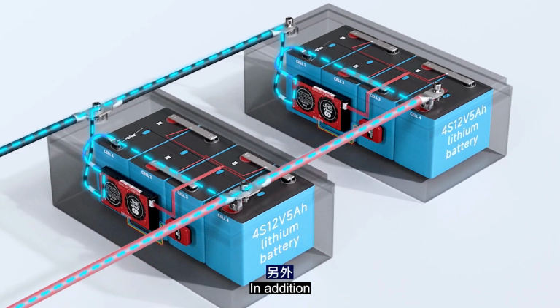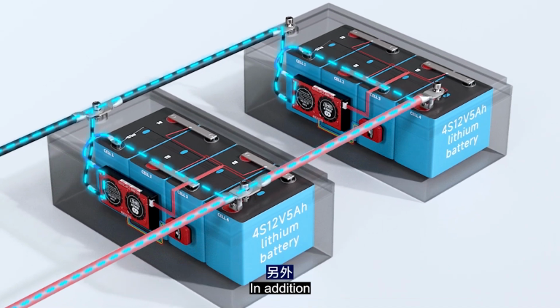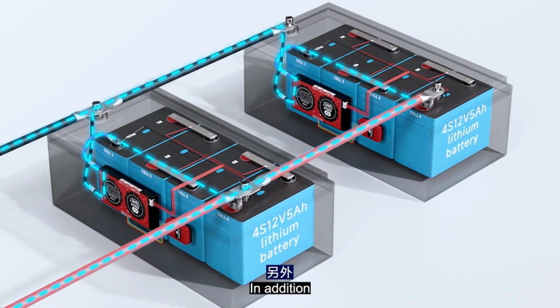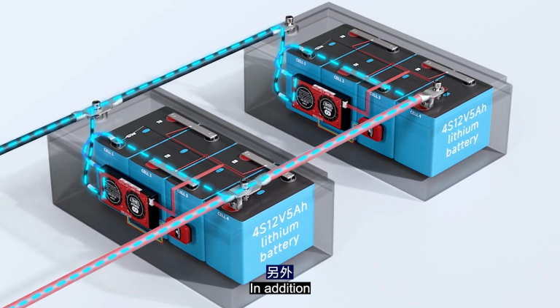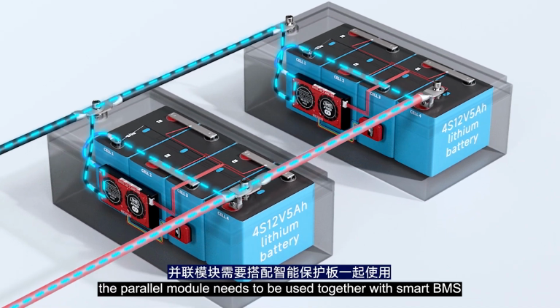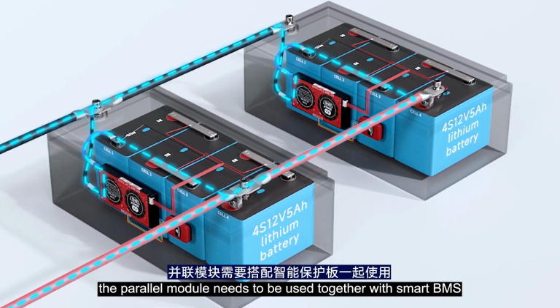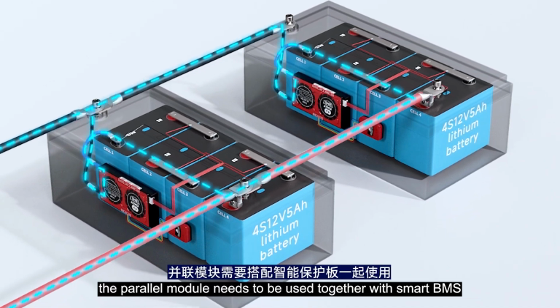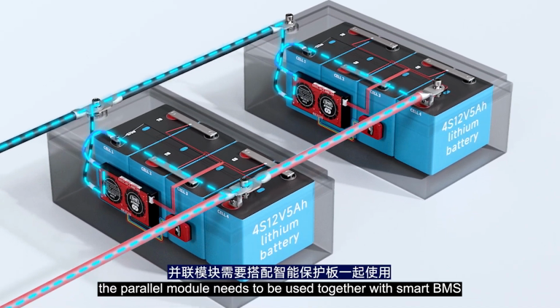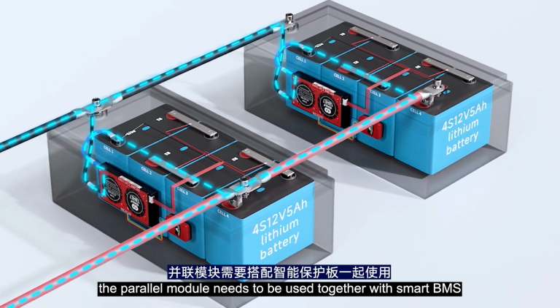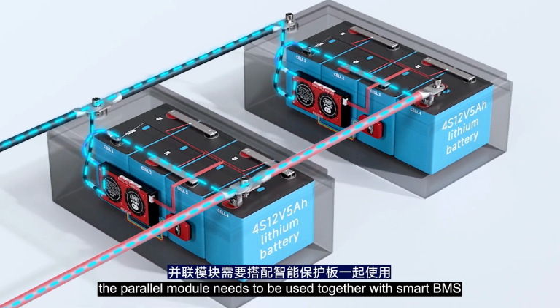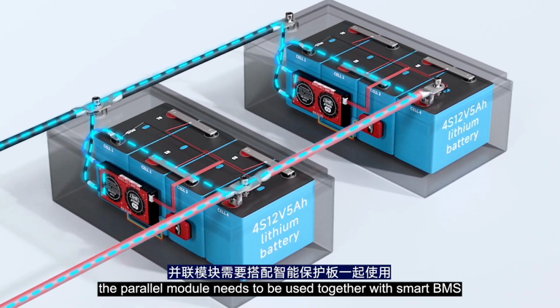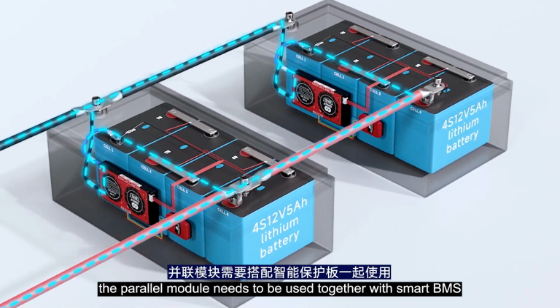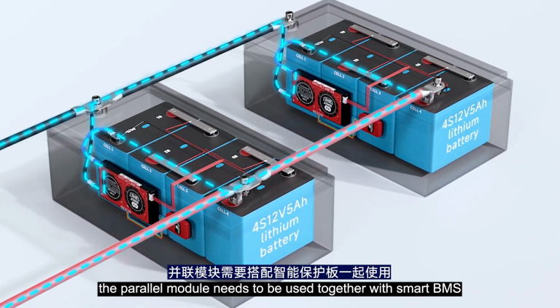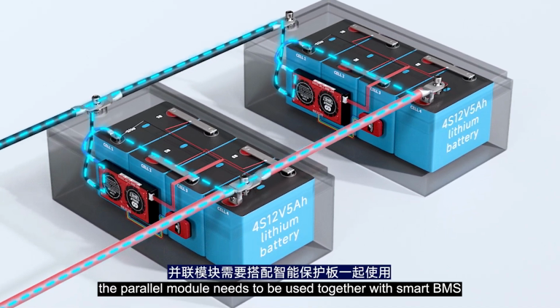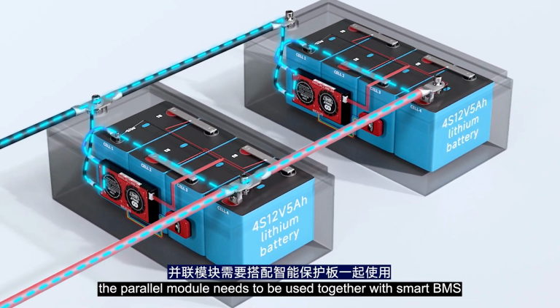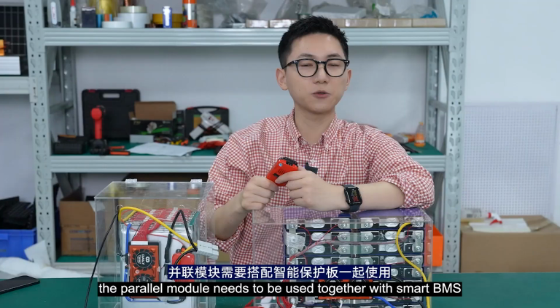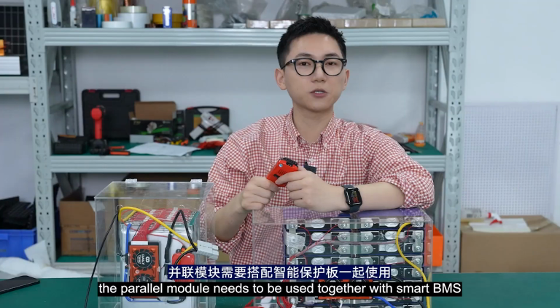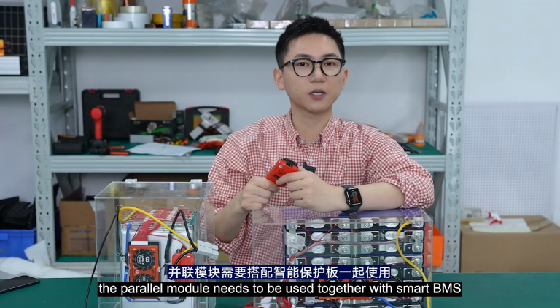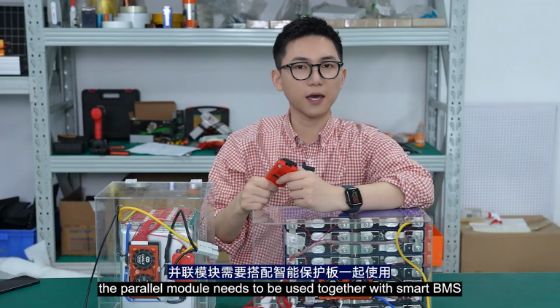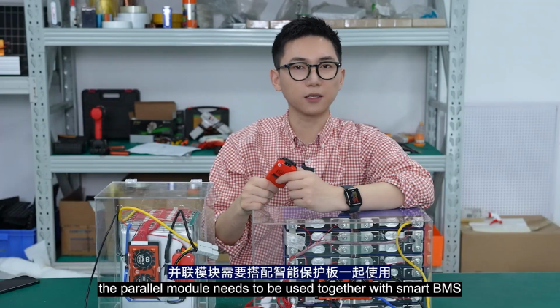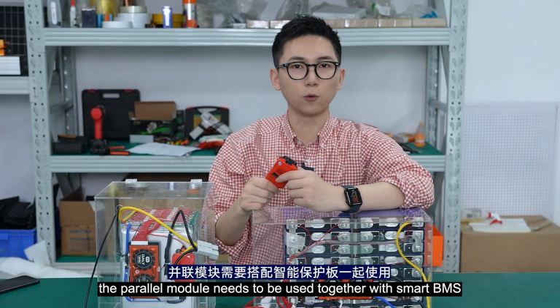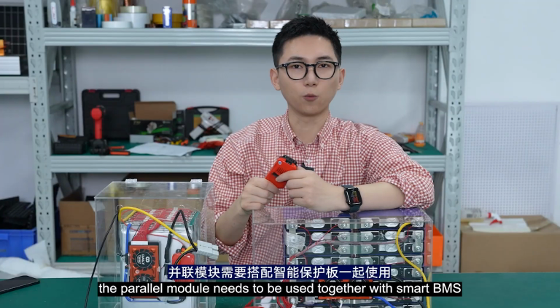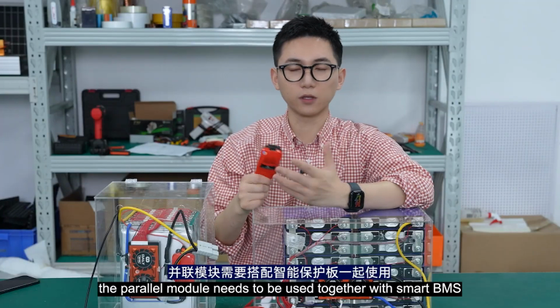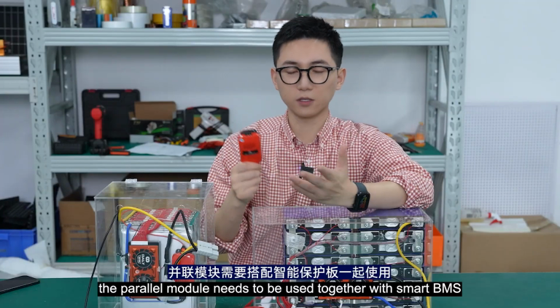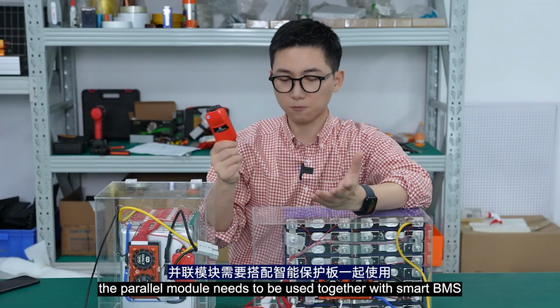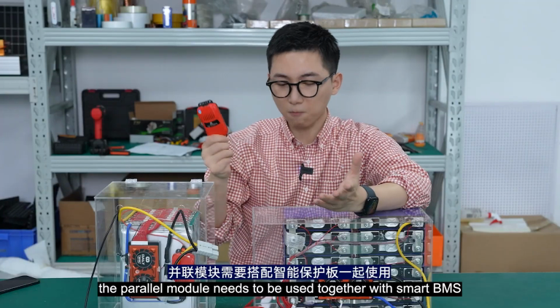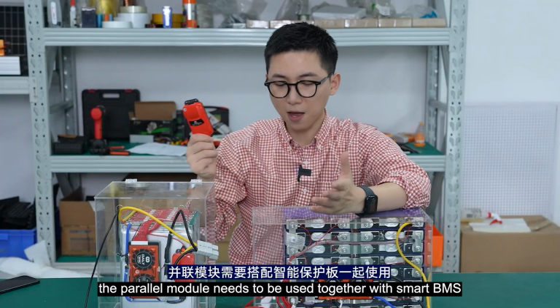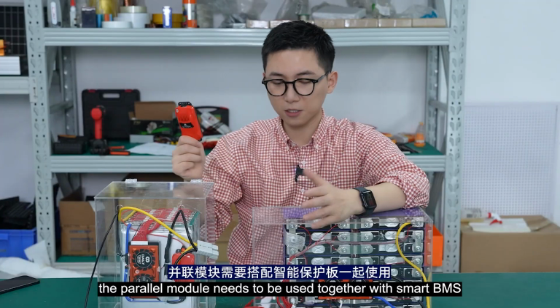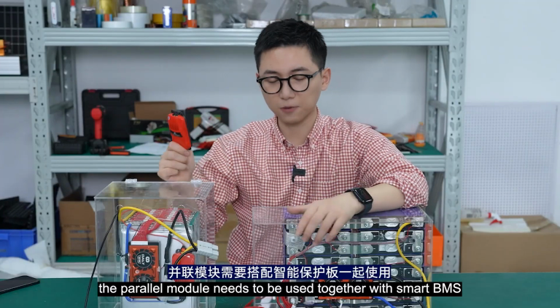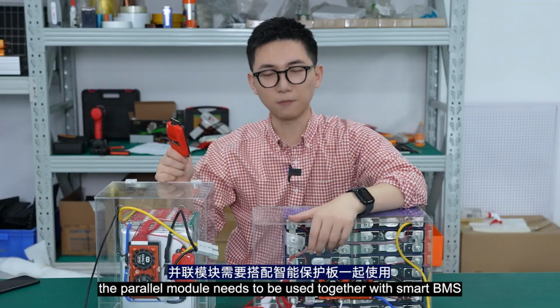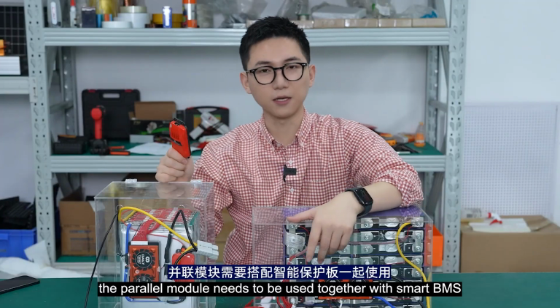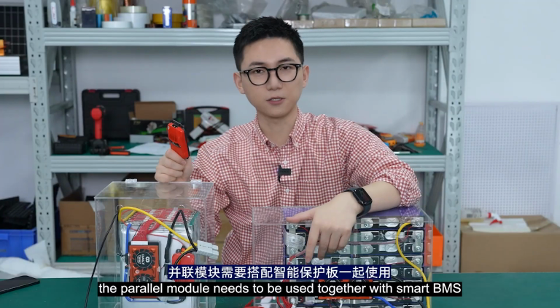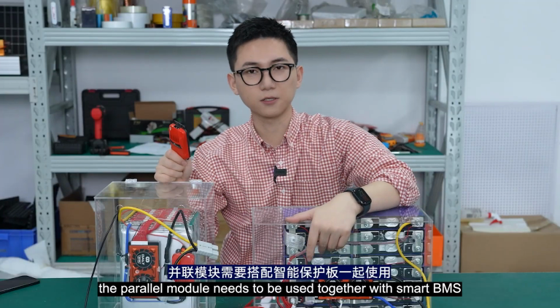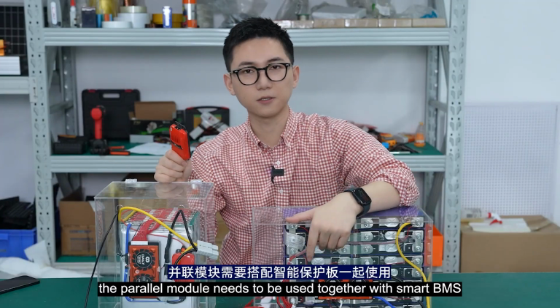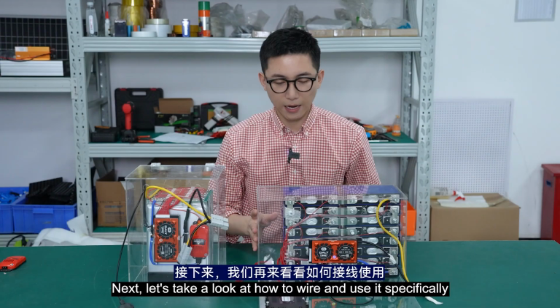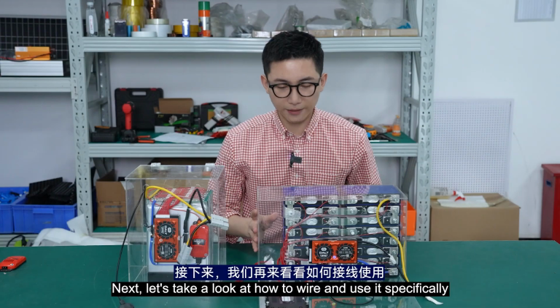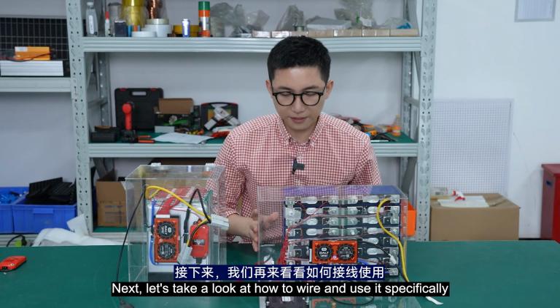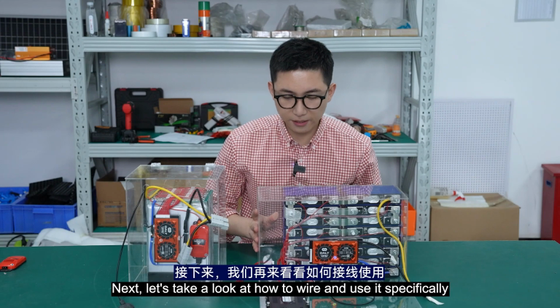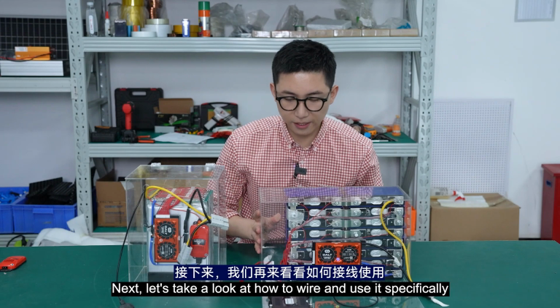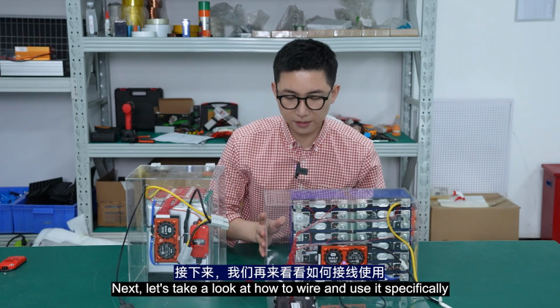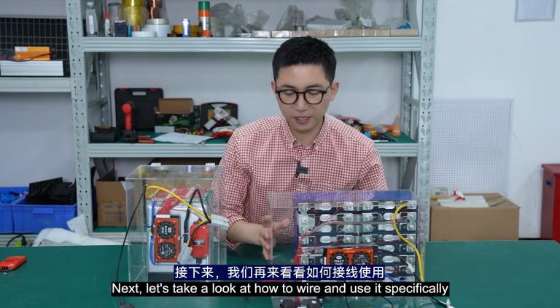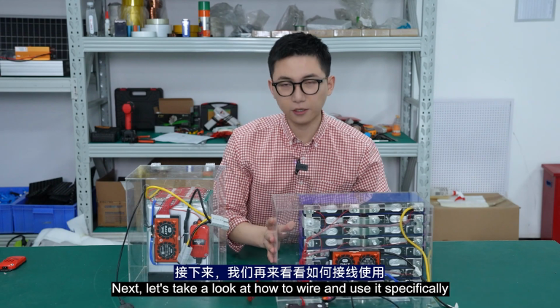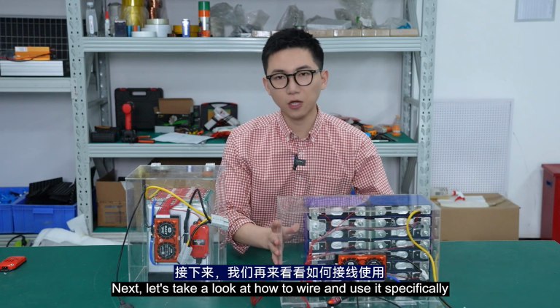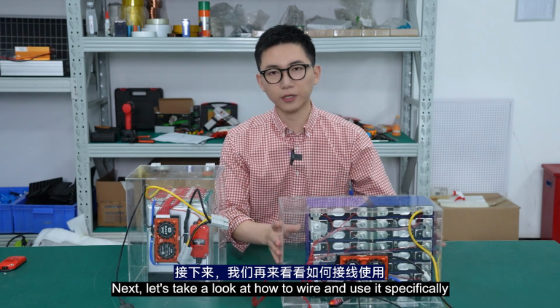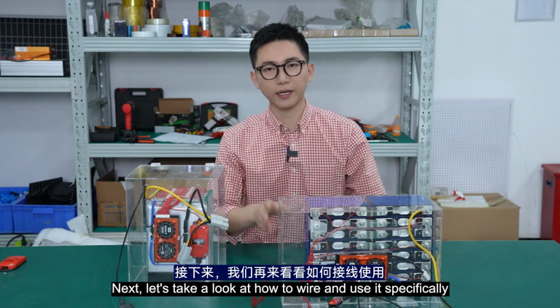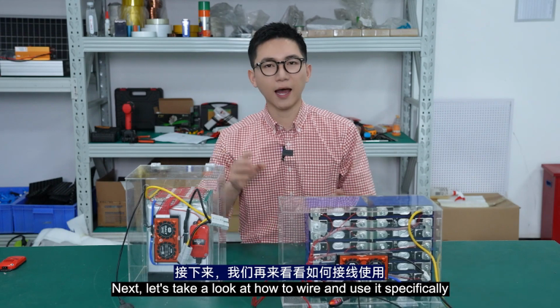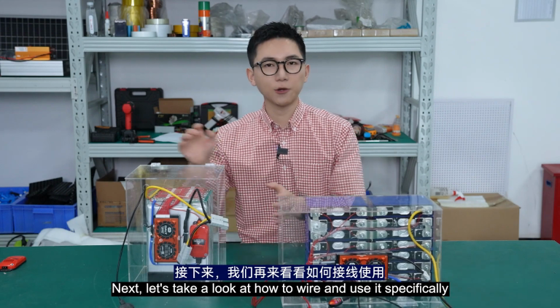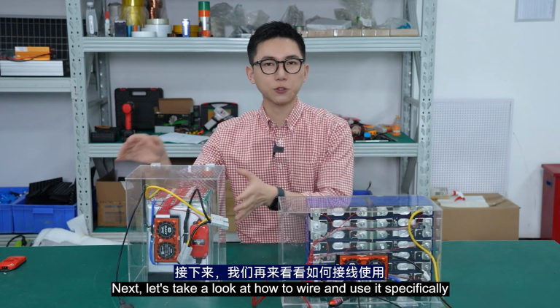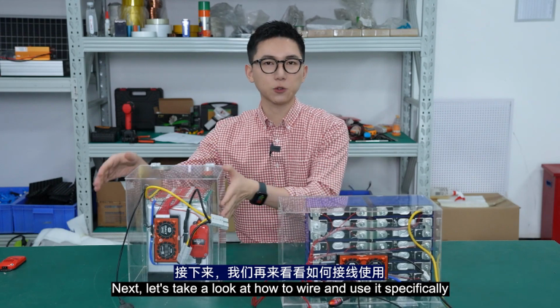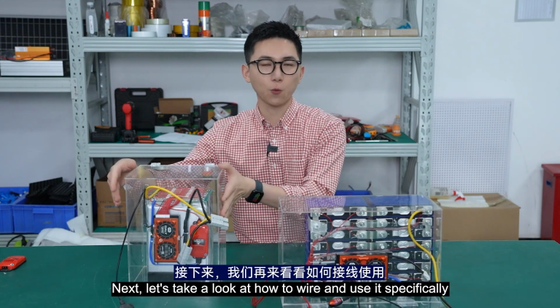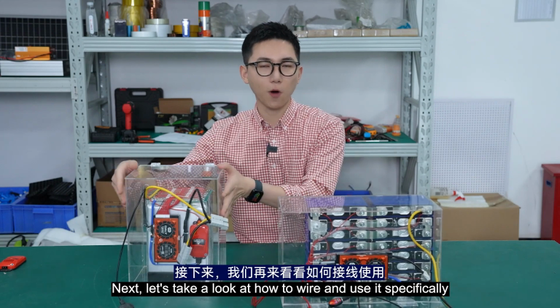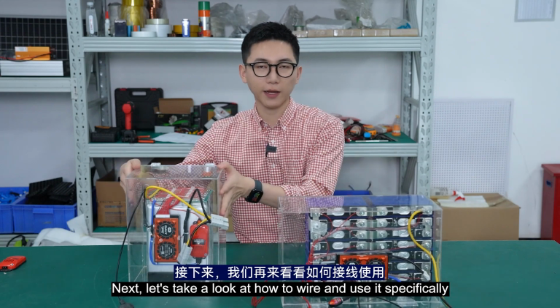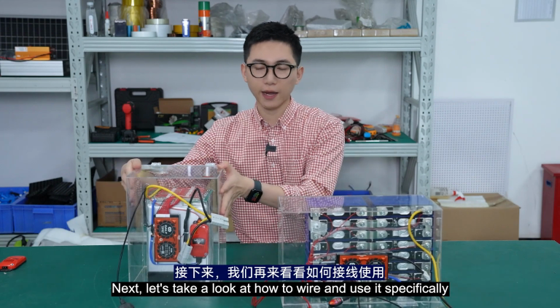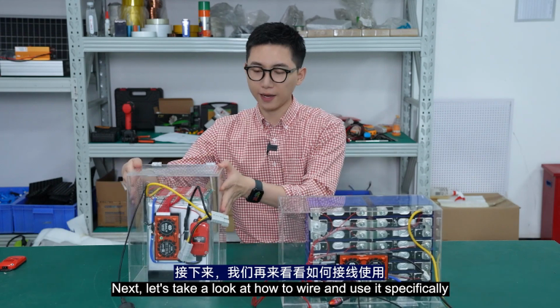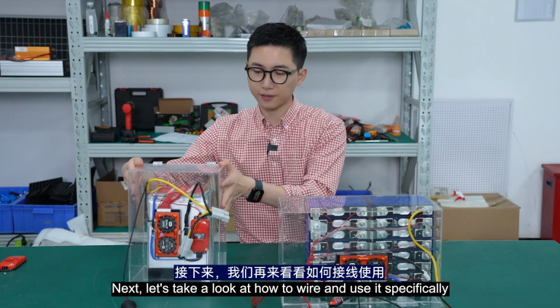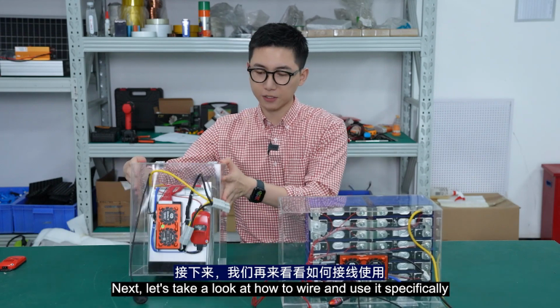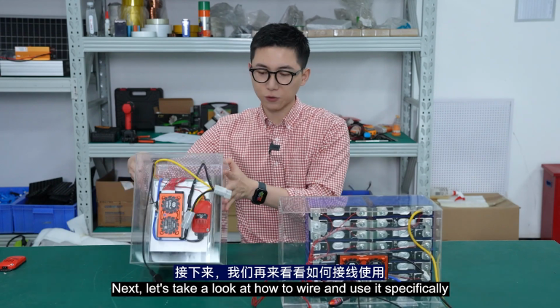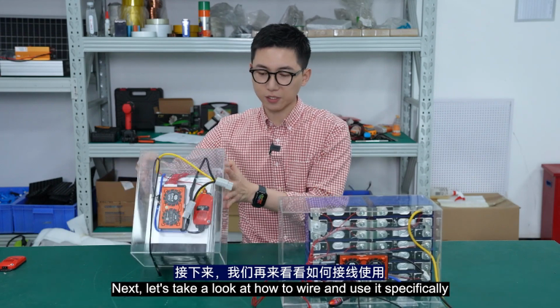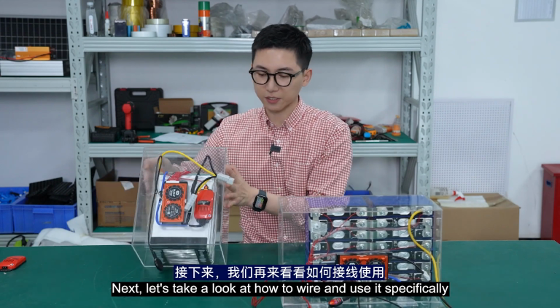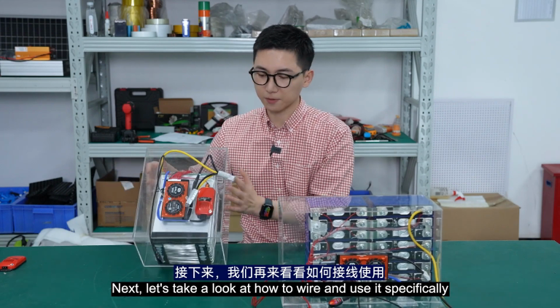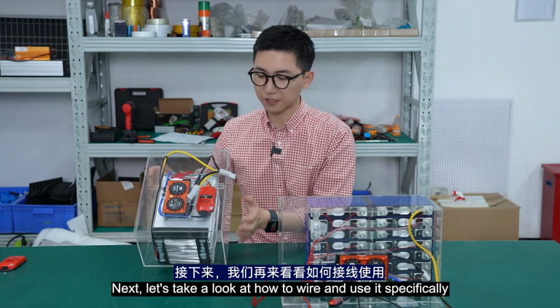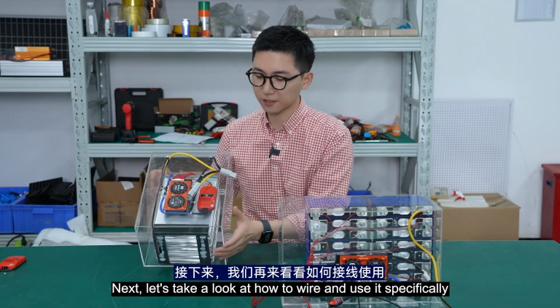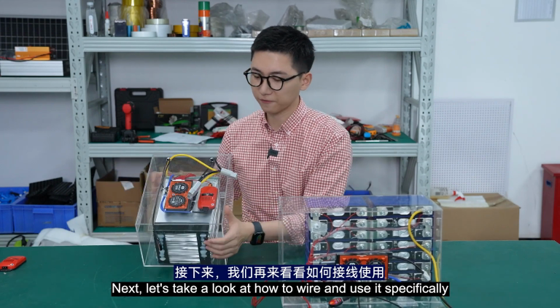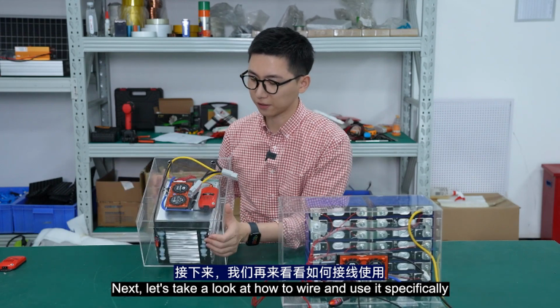In addition, the parallel module needs to be used together with the smart BMS. Next, let's take a look at how to wire and use it specifically.